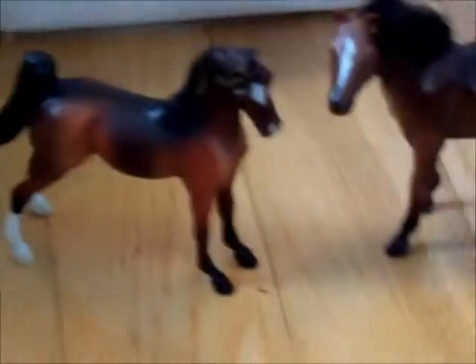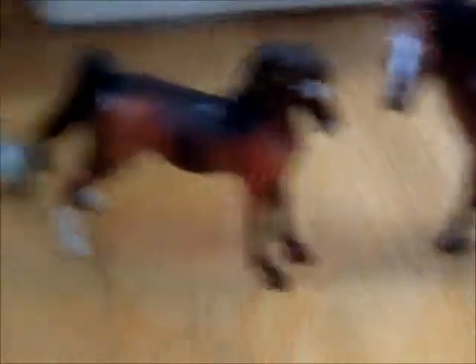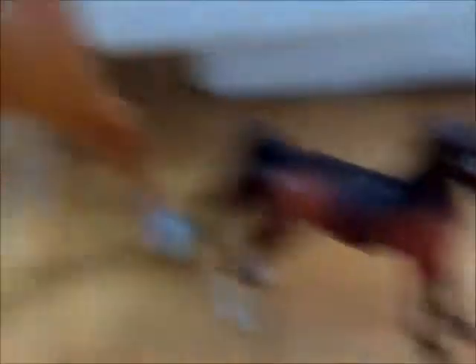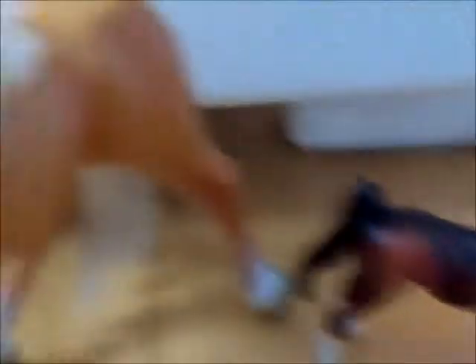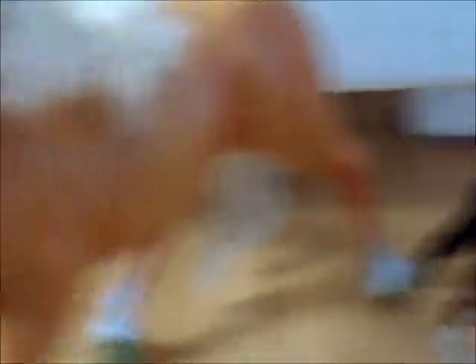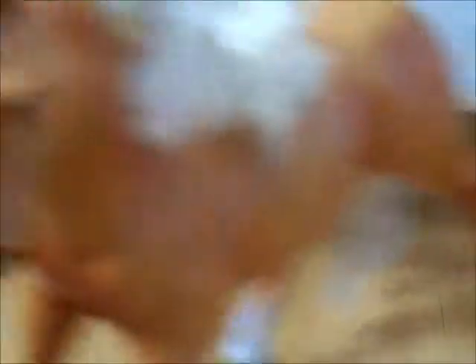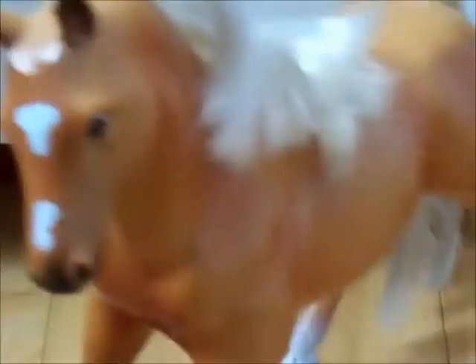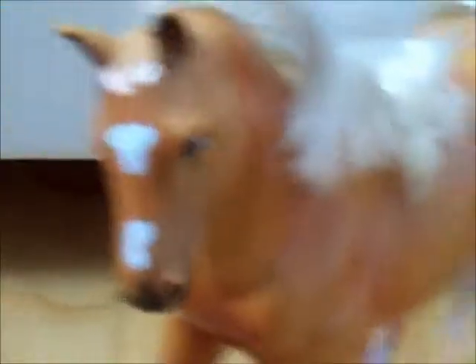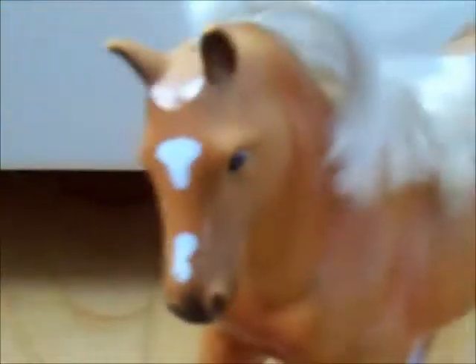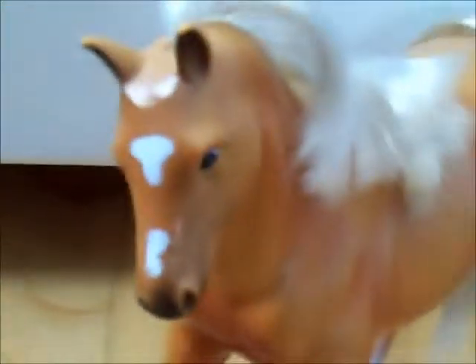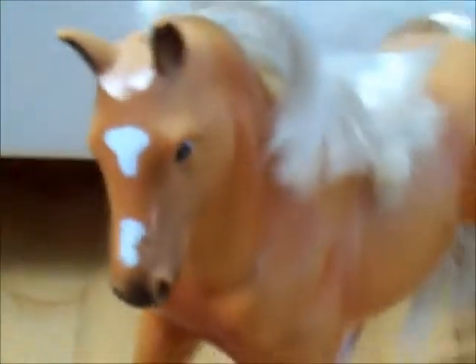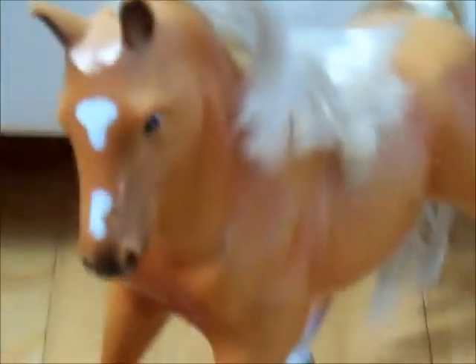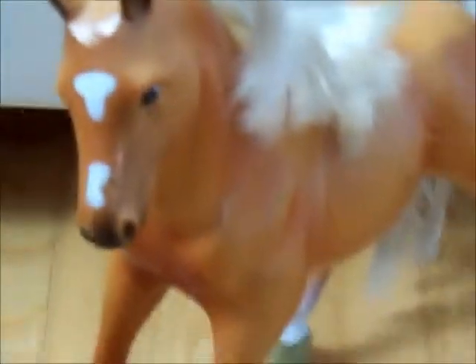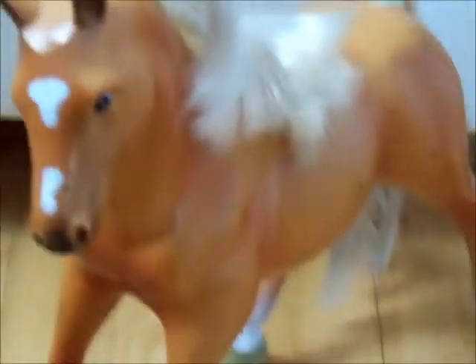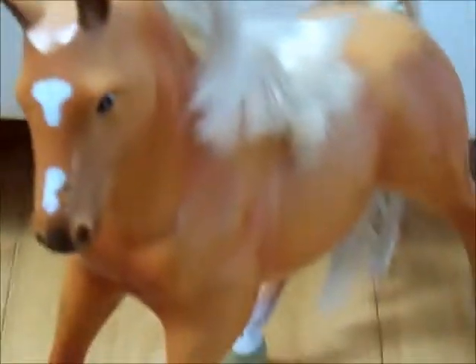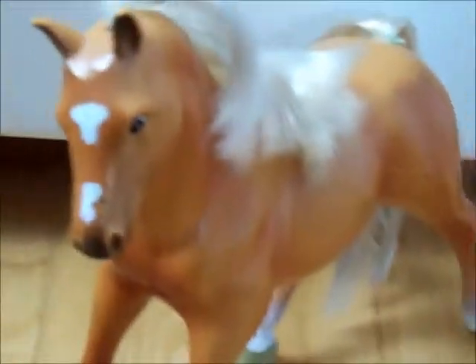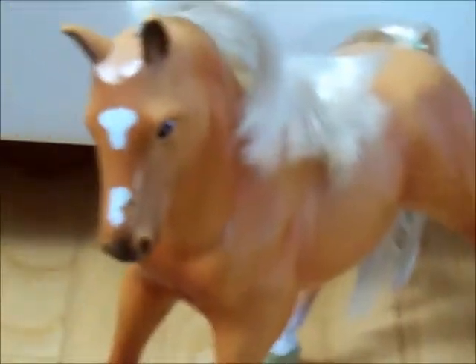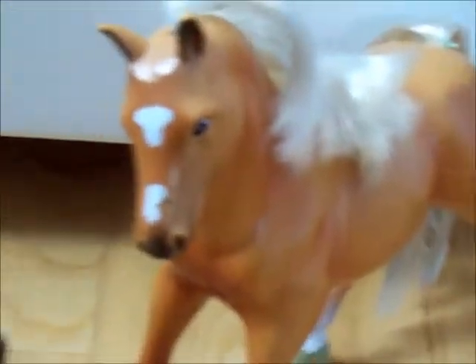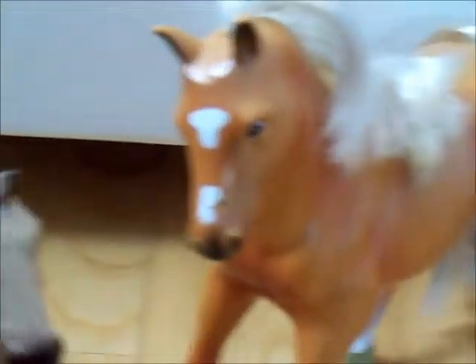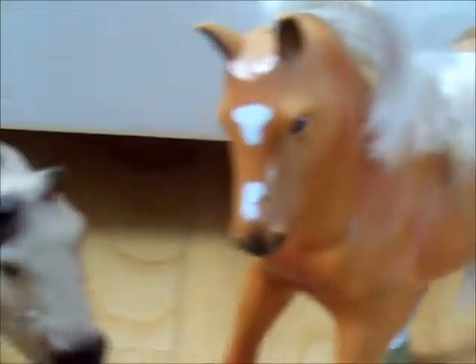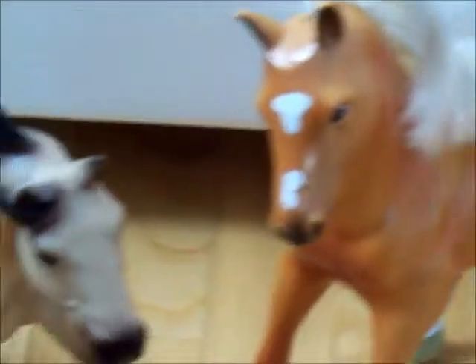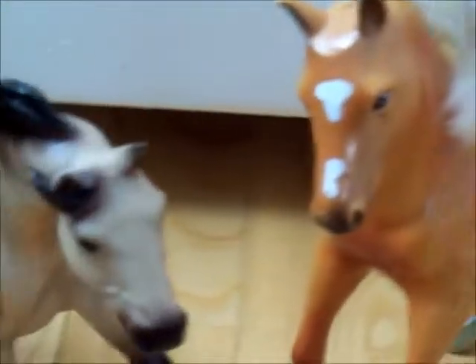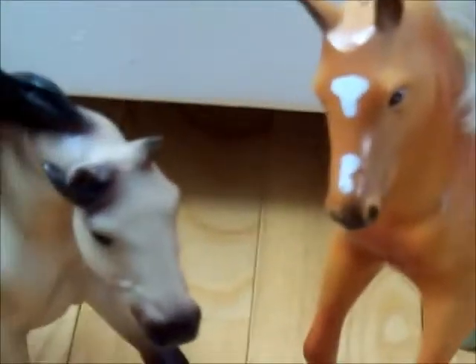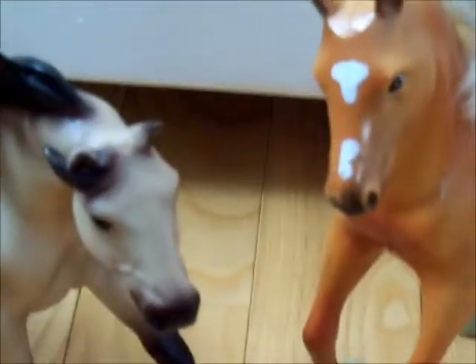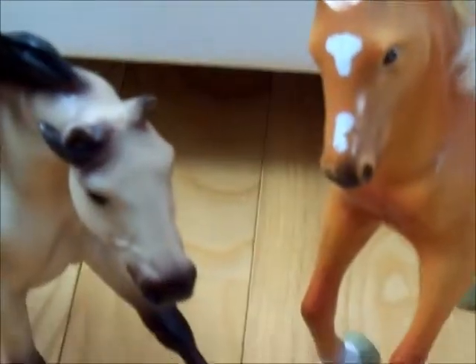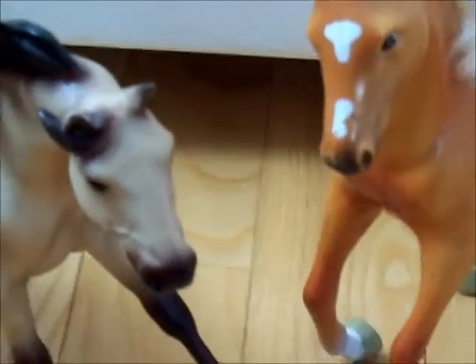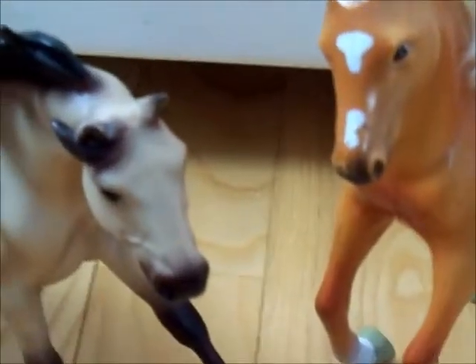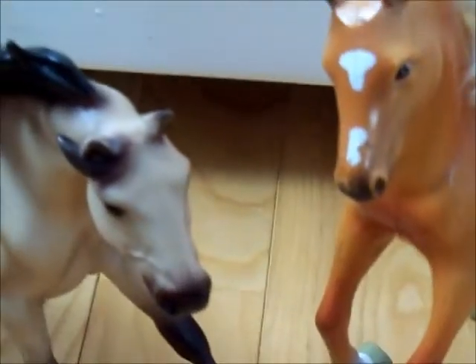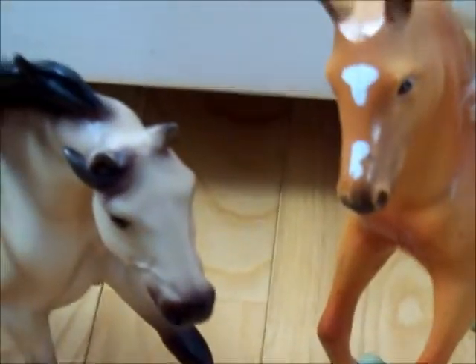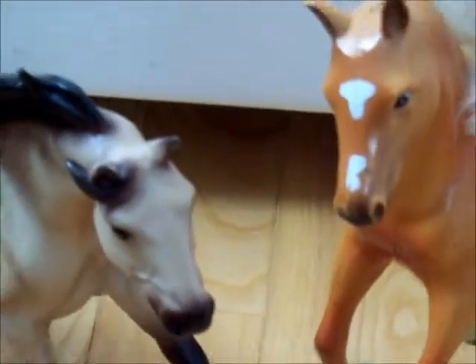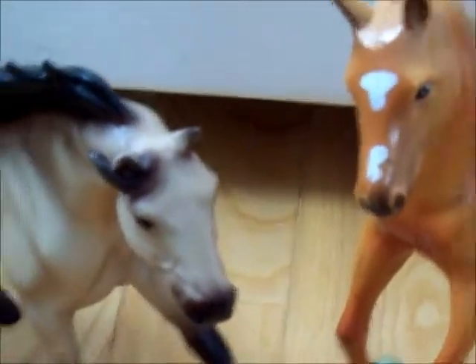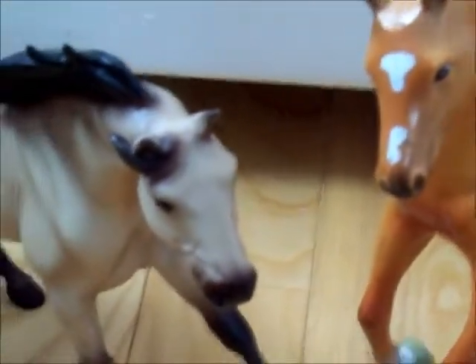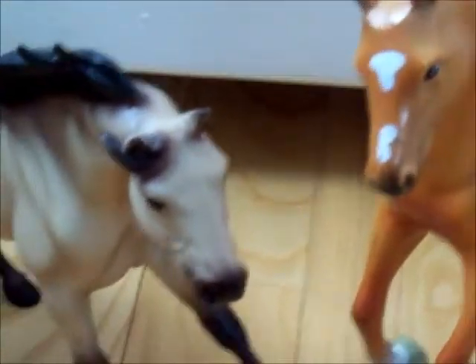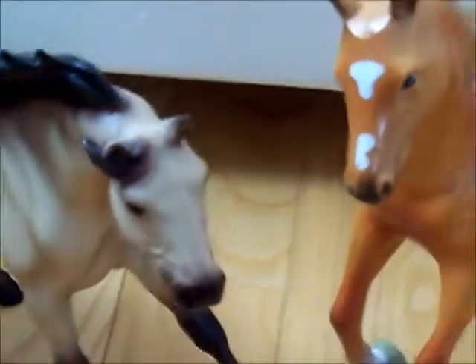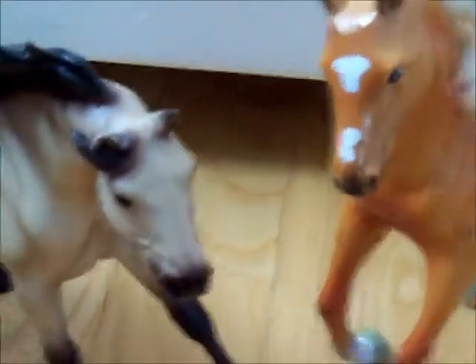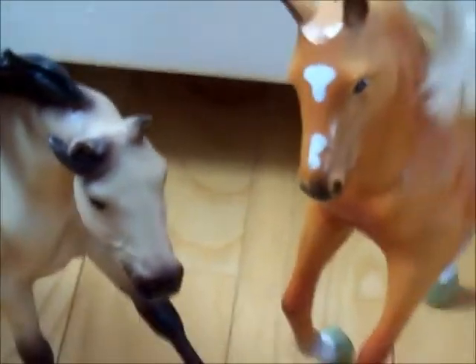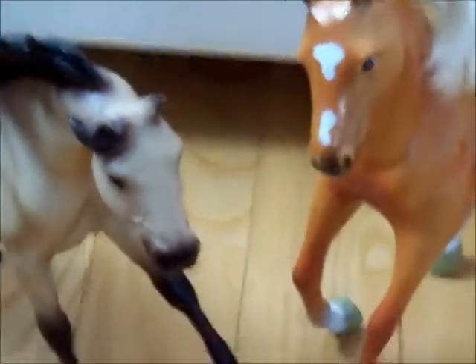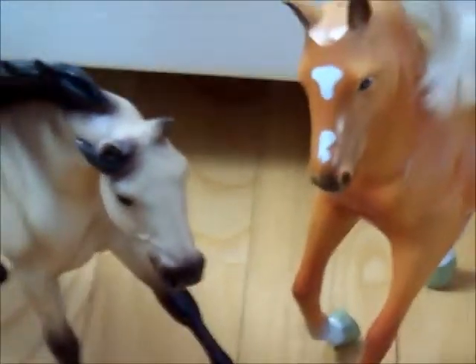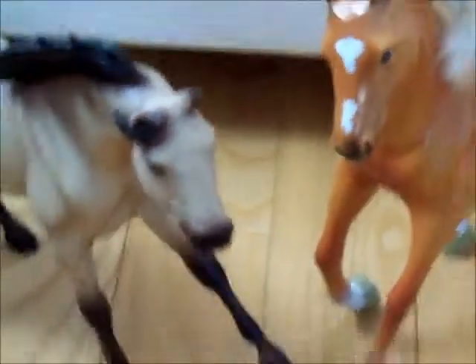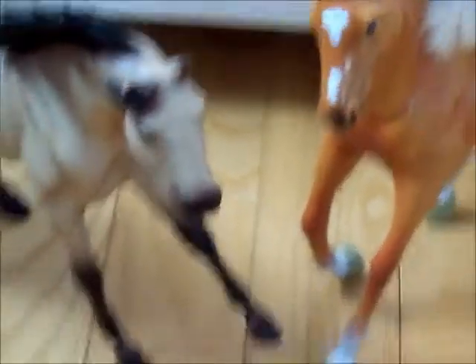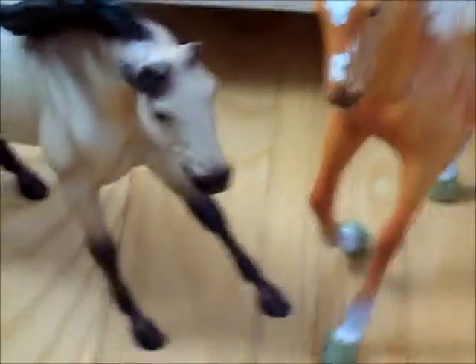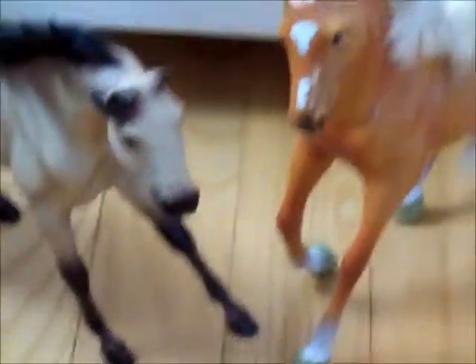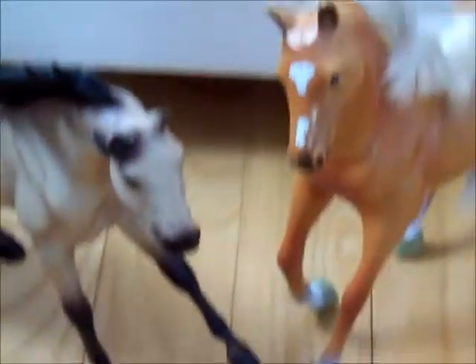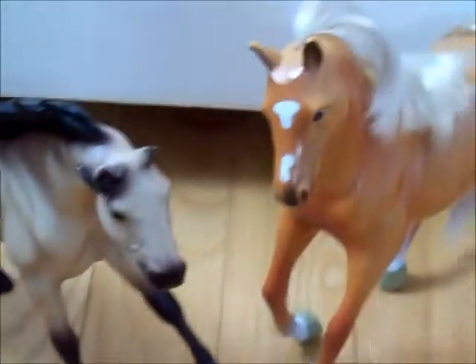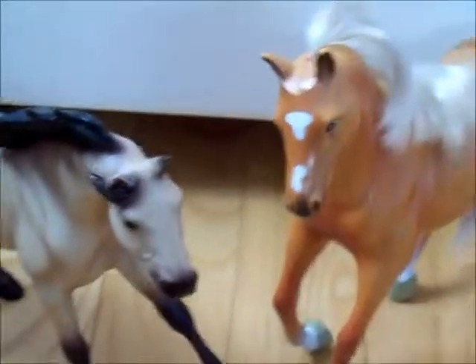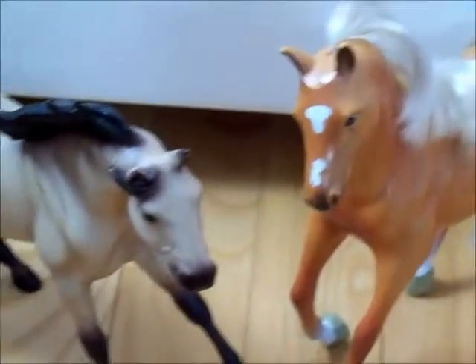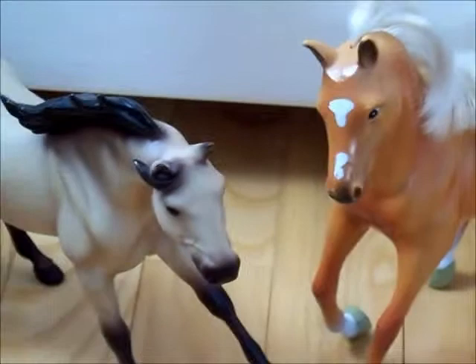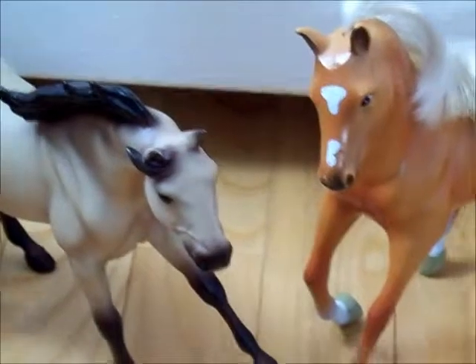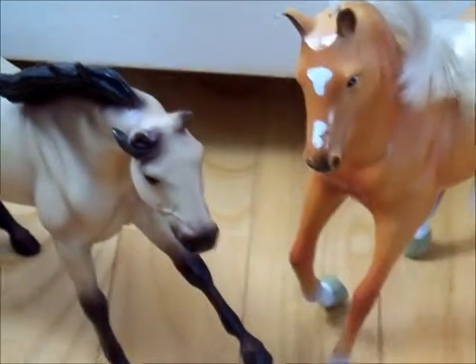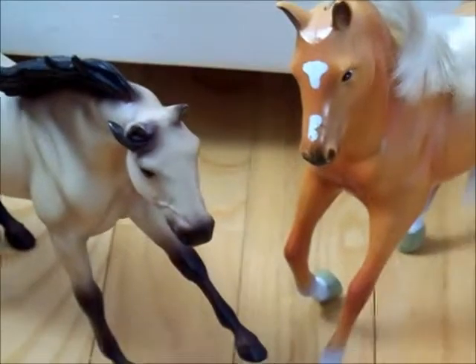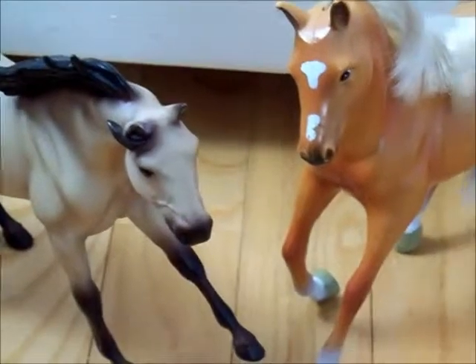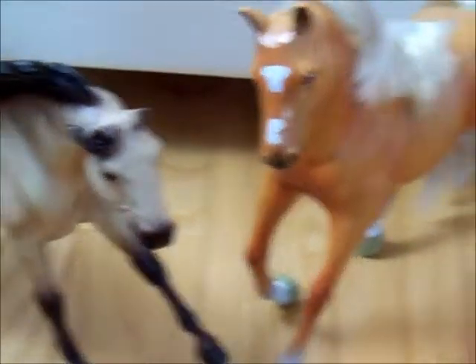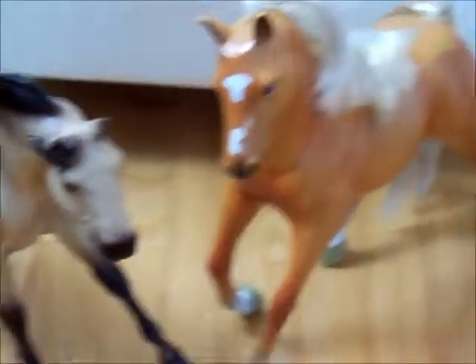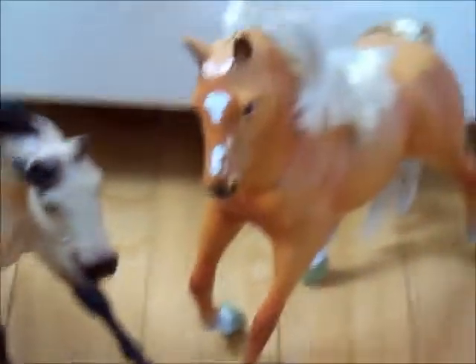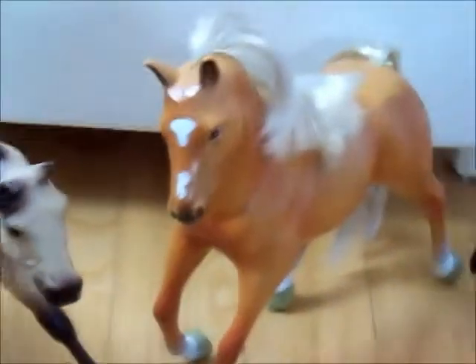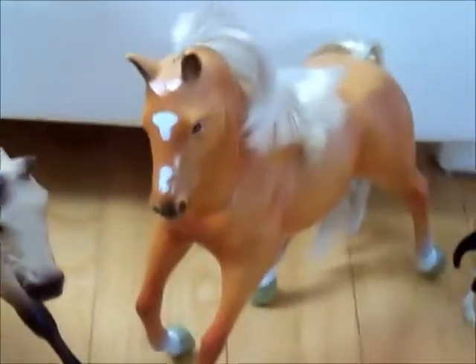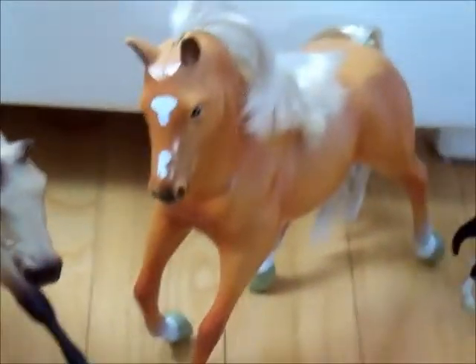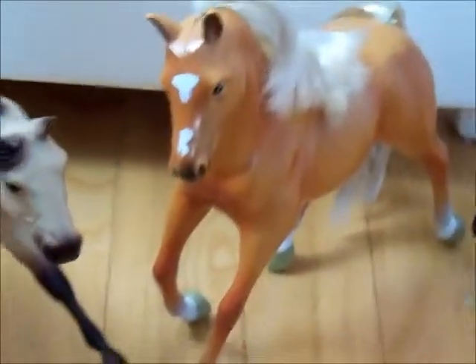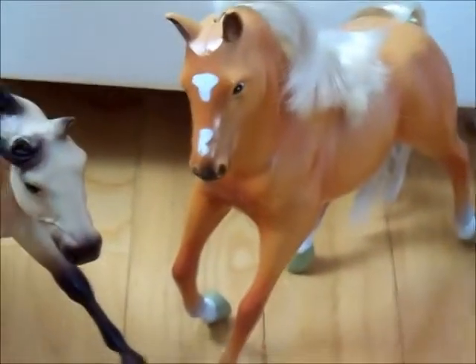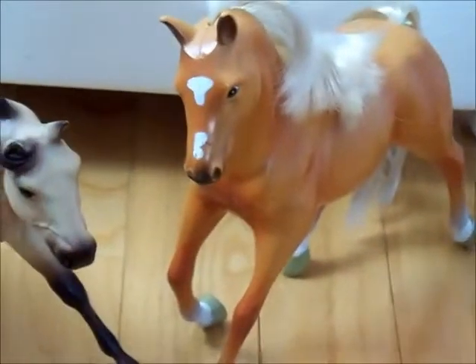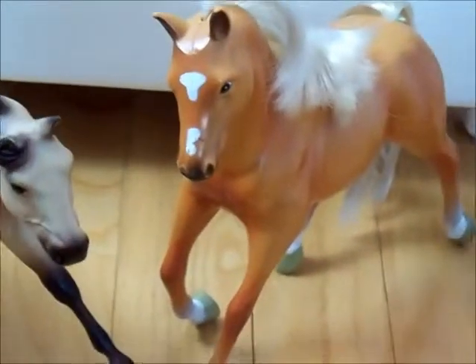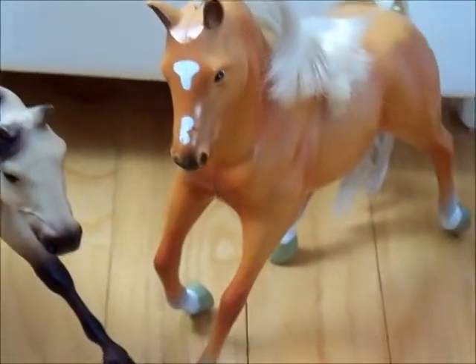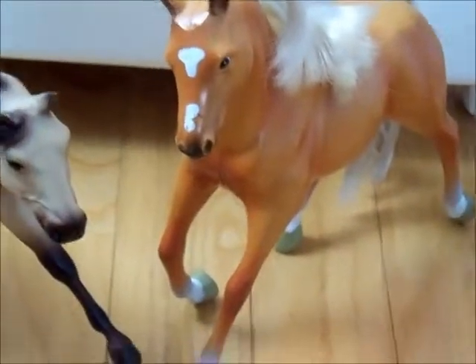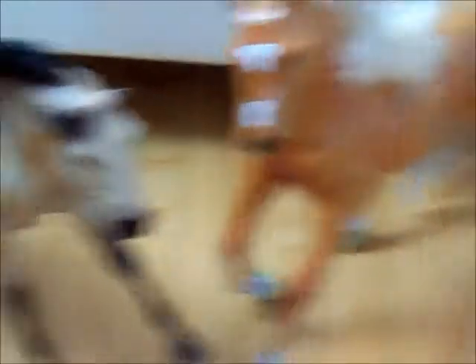Moving on to classics. We have these two, which are almost the same size again.